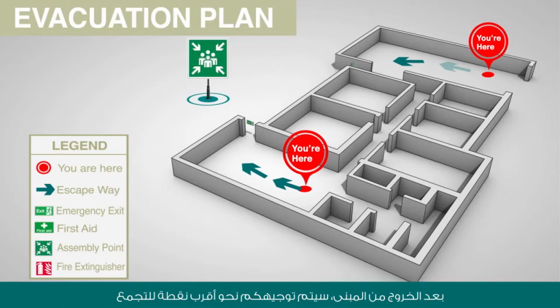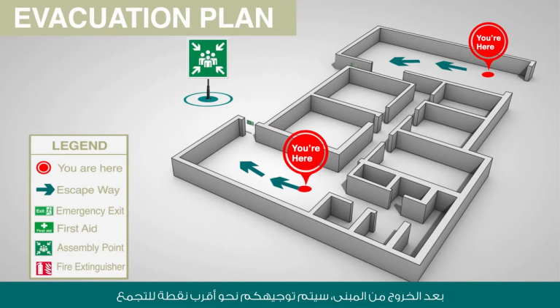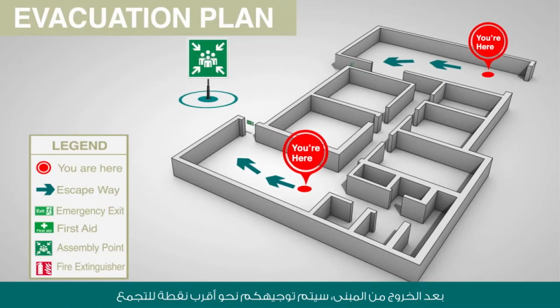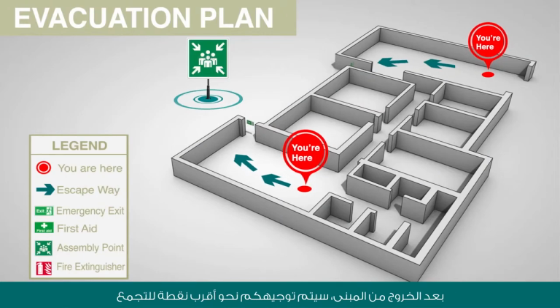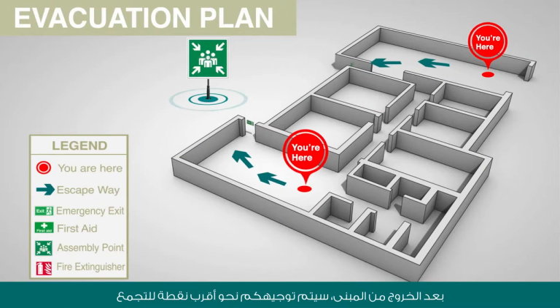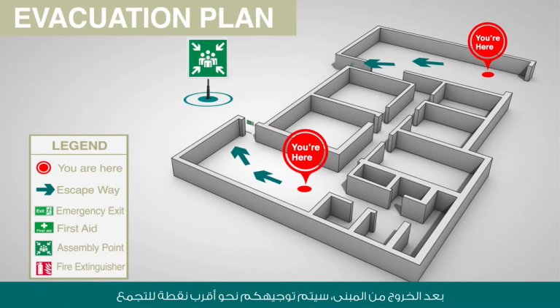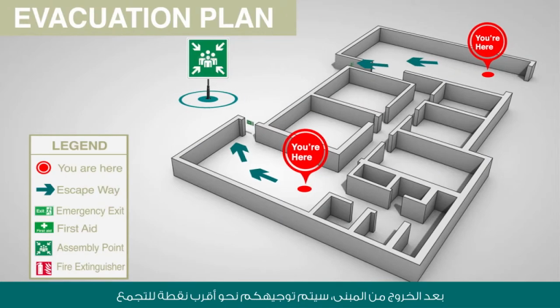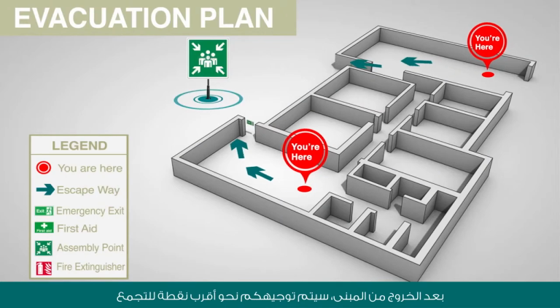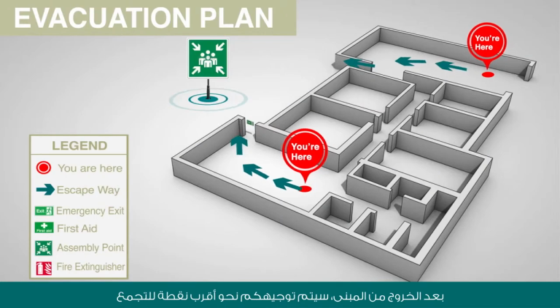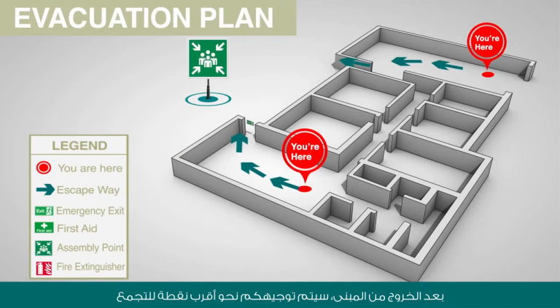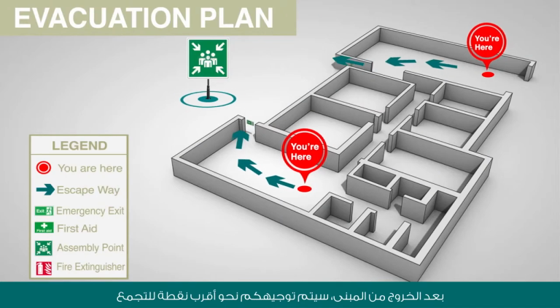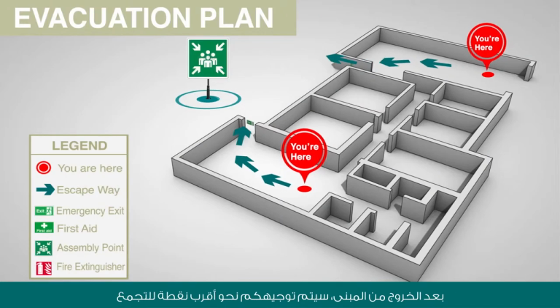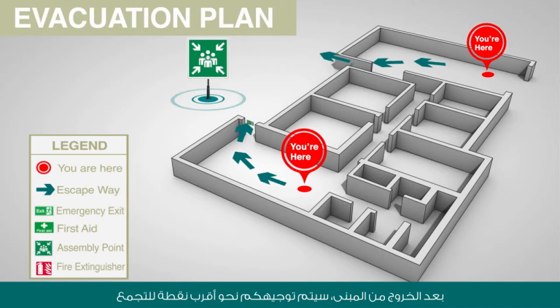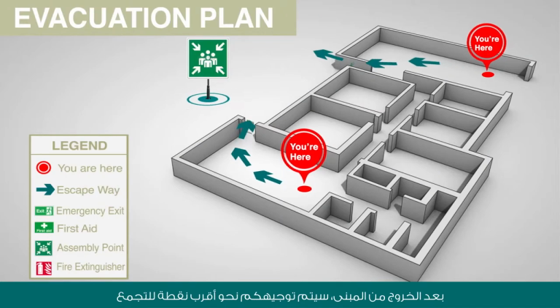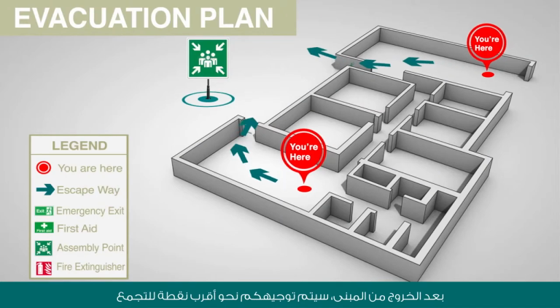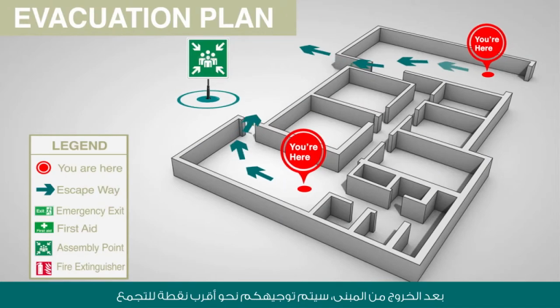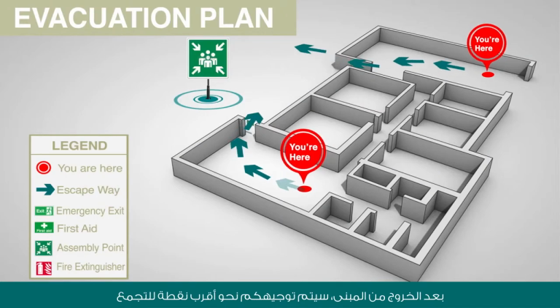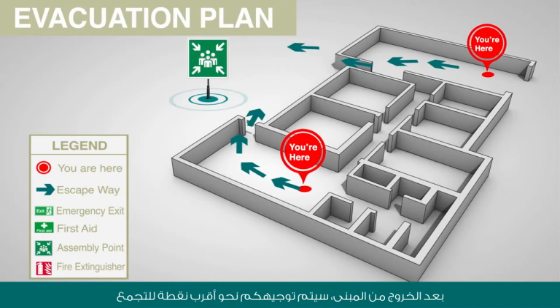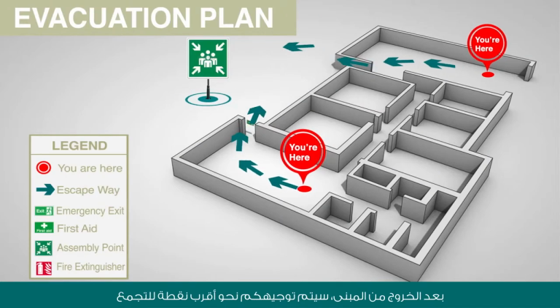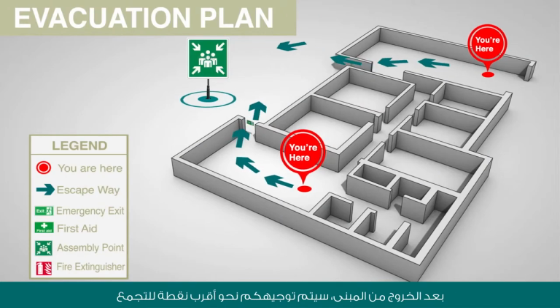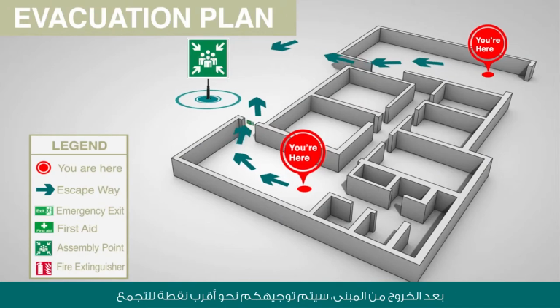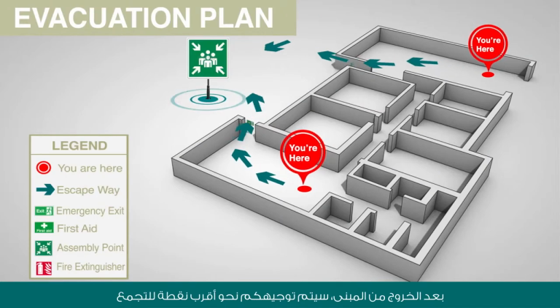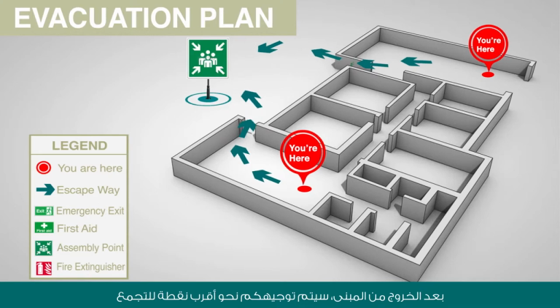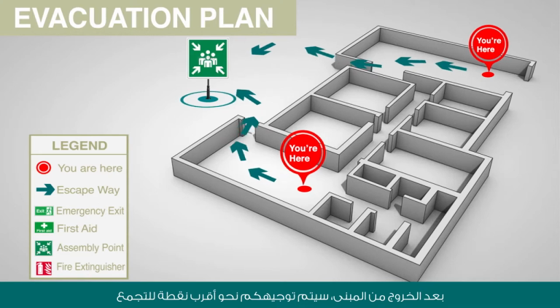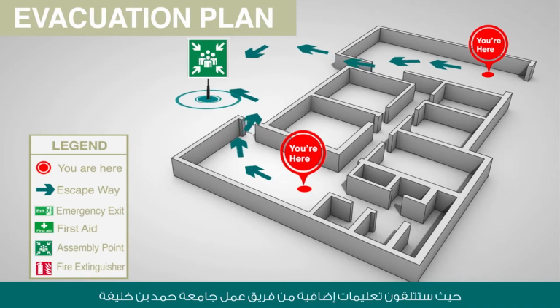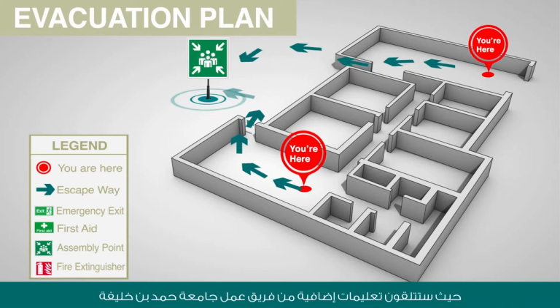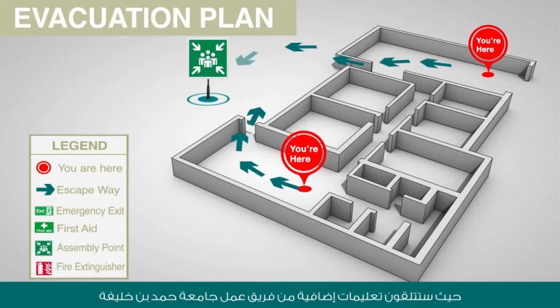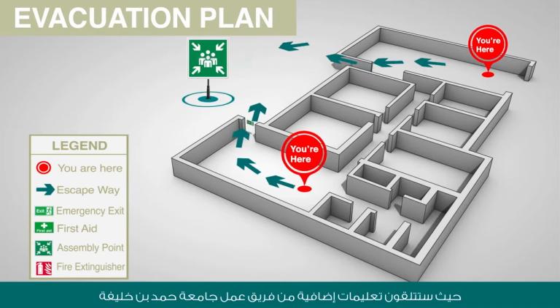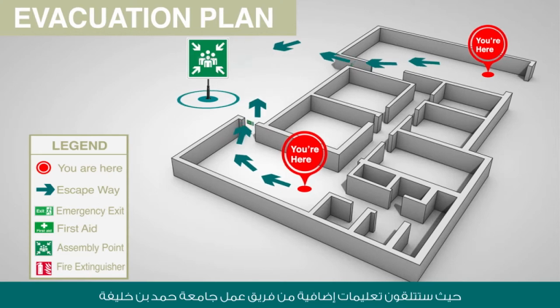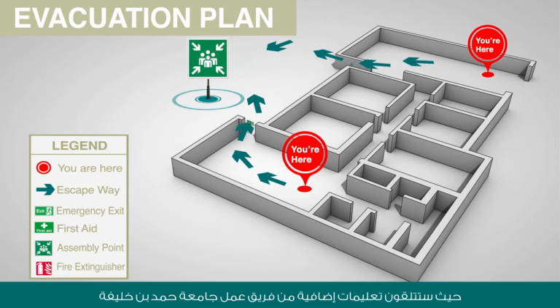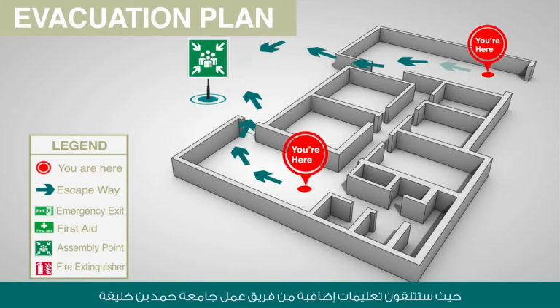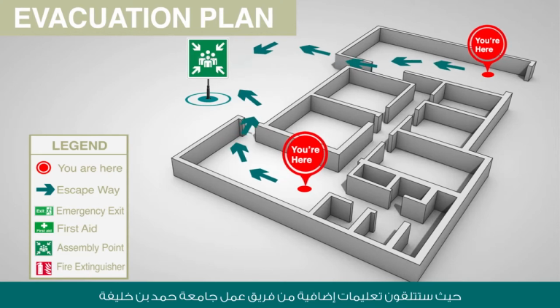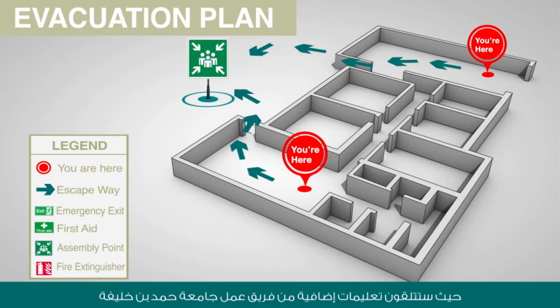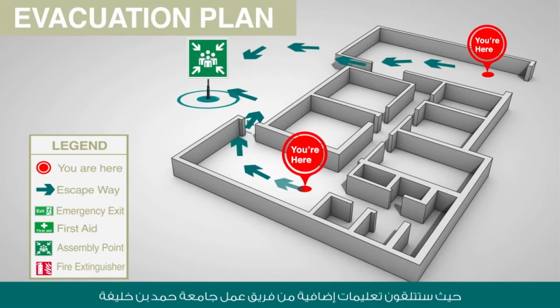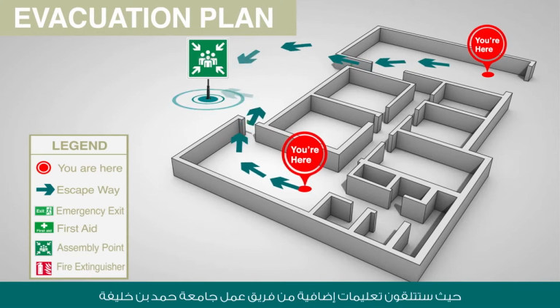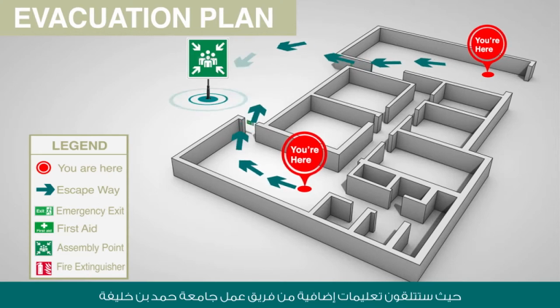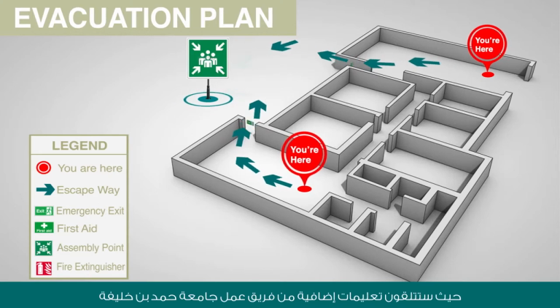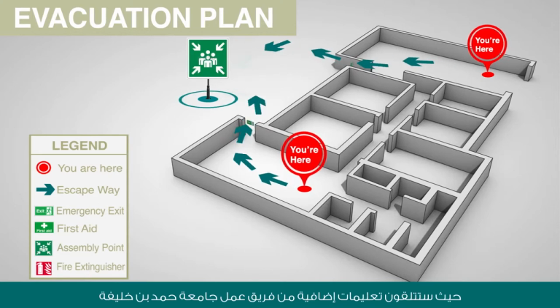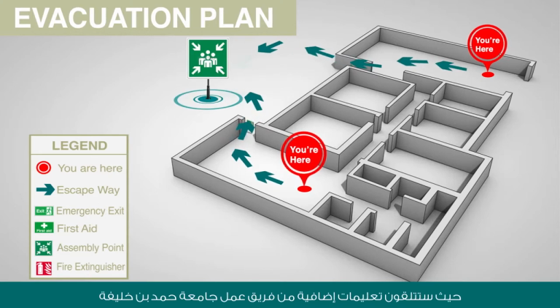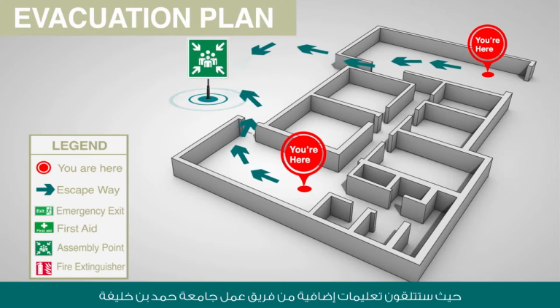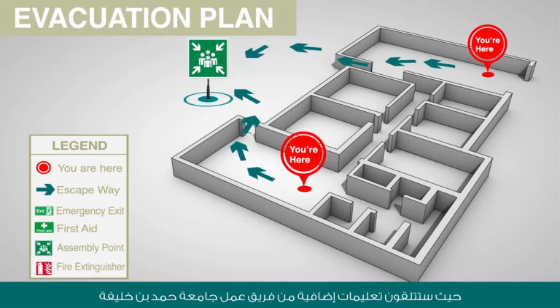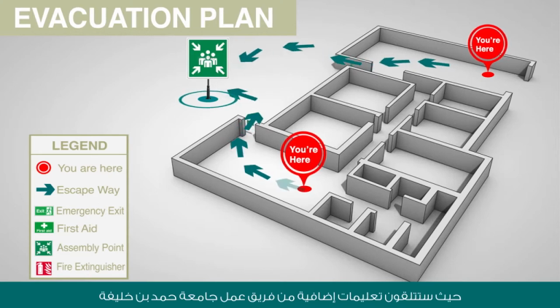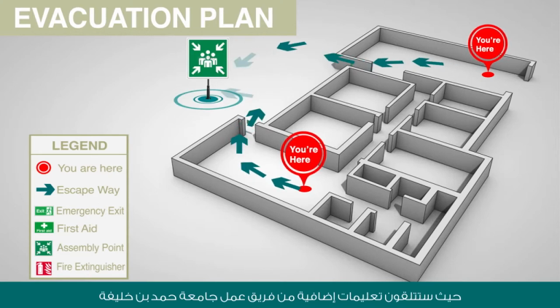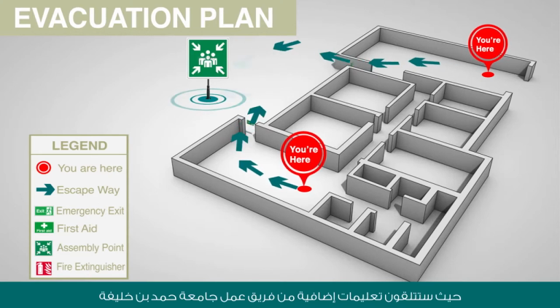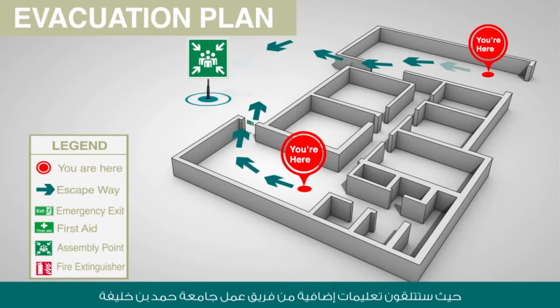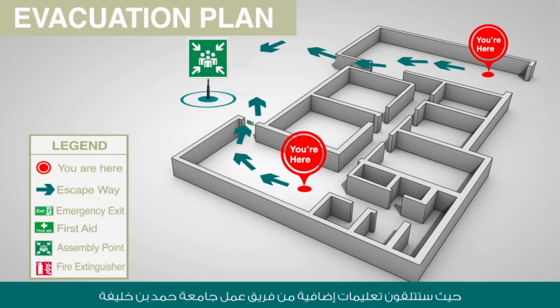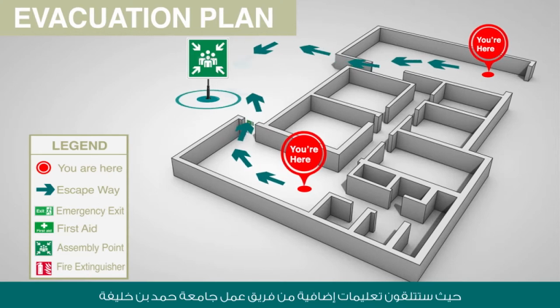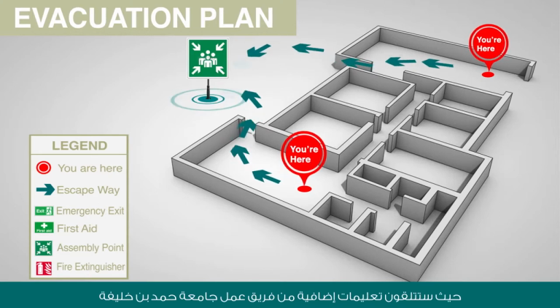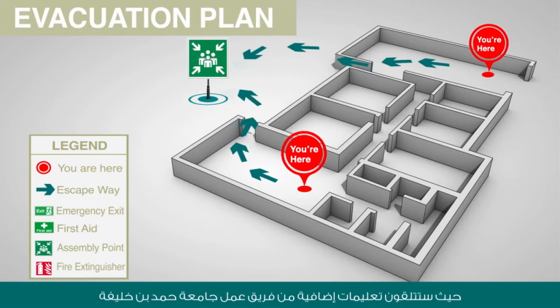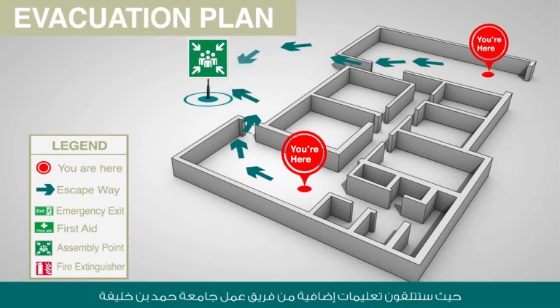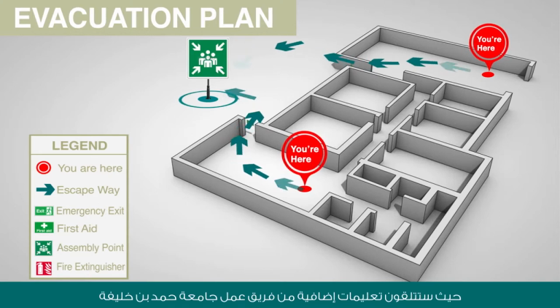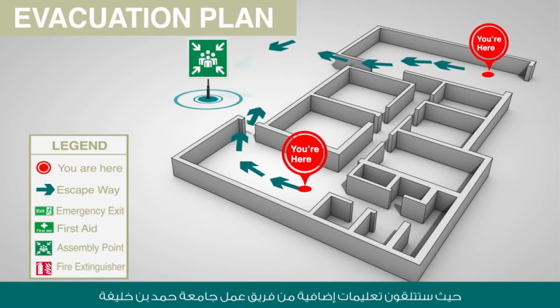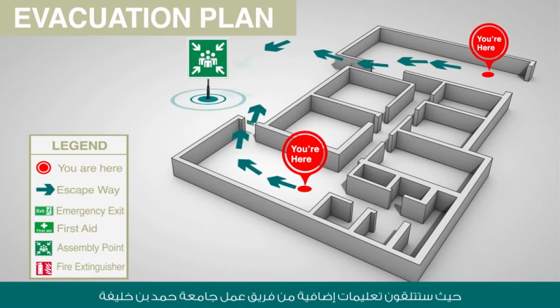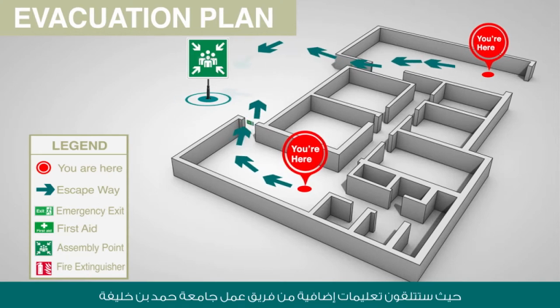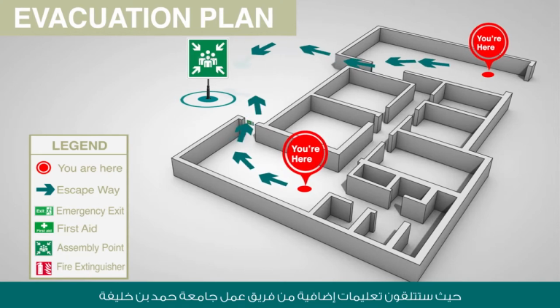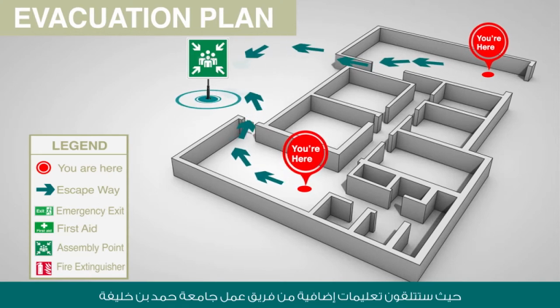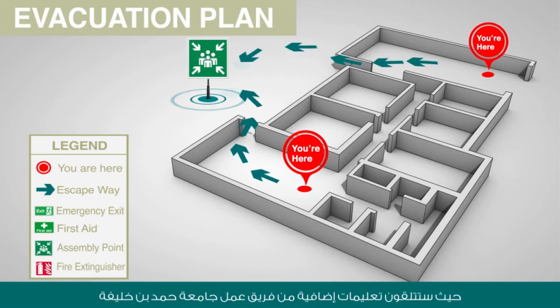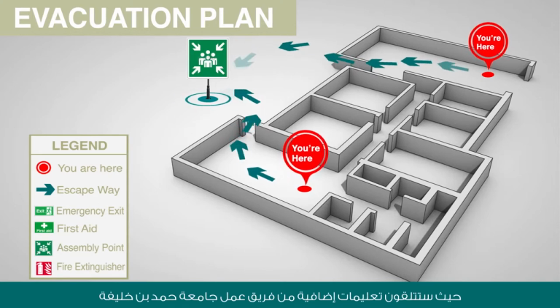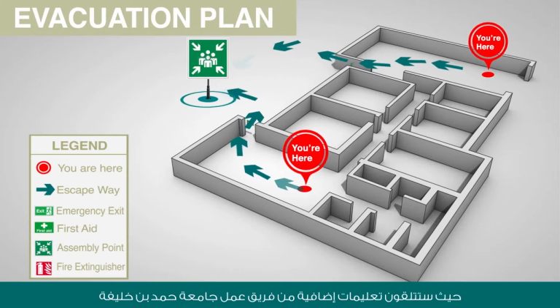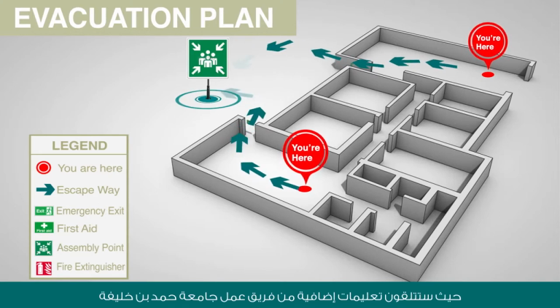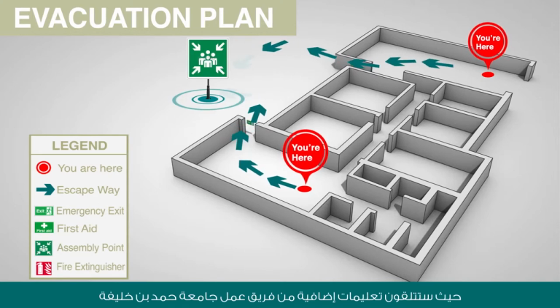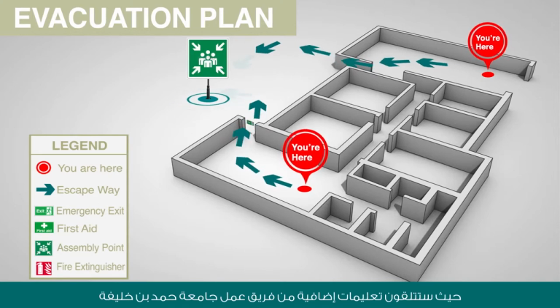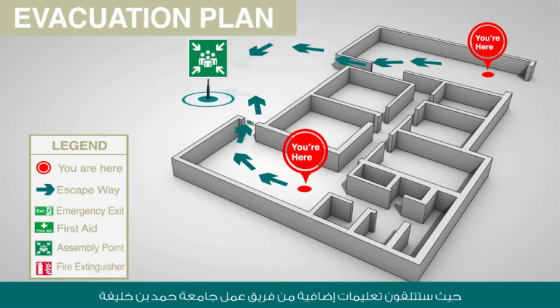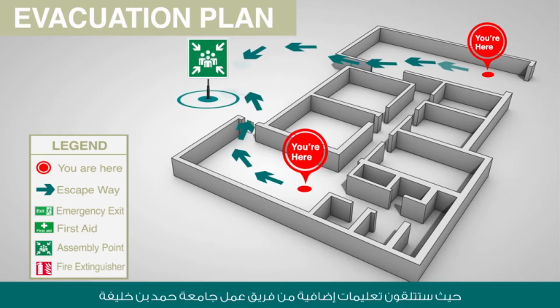Once outside, you will be directed to the nearest assembly point where you will receive further instructions from the HBKU security team.